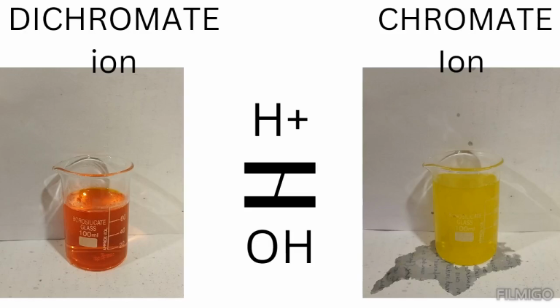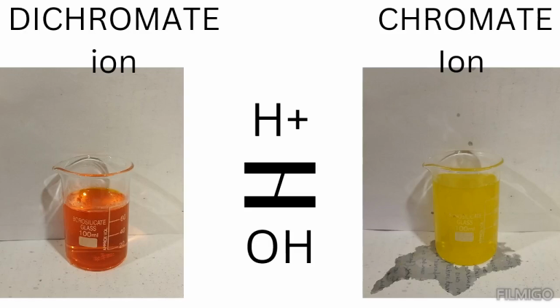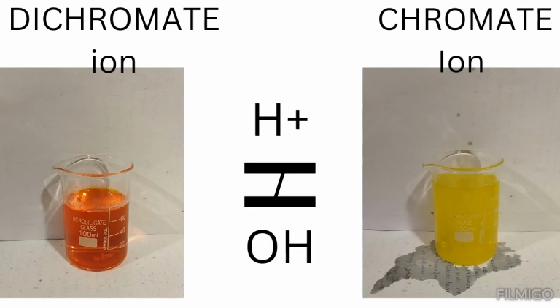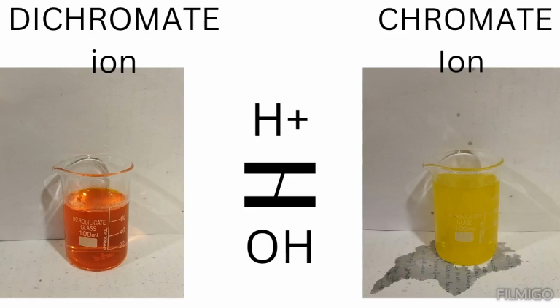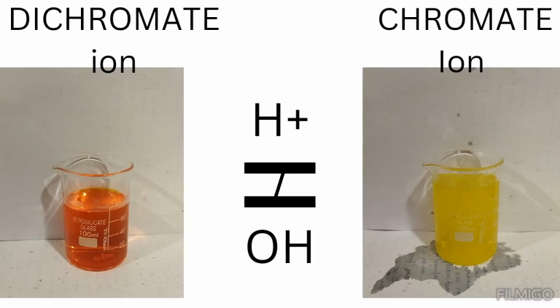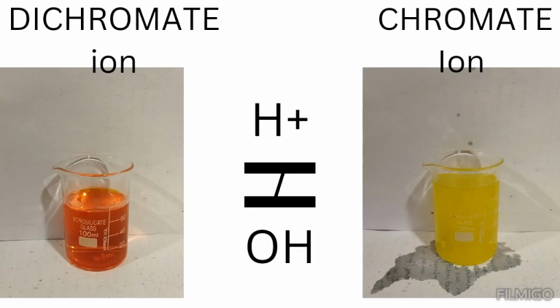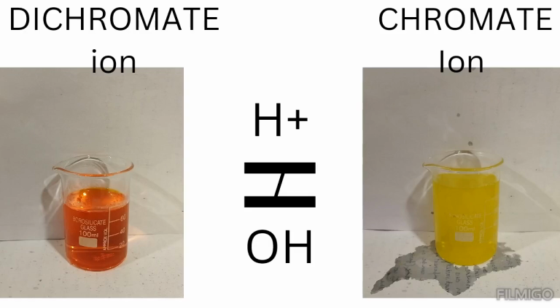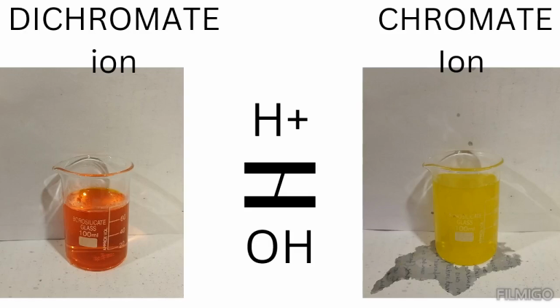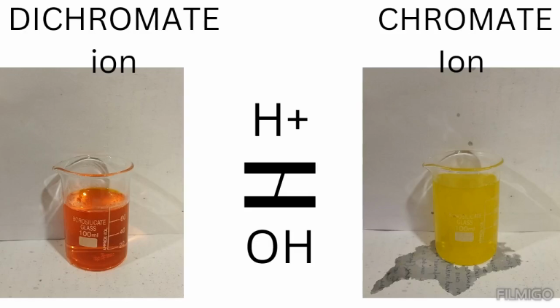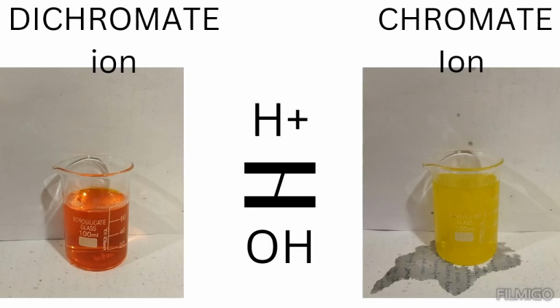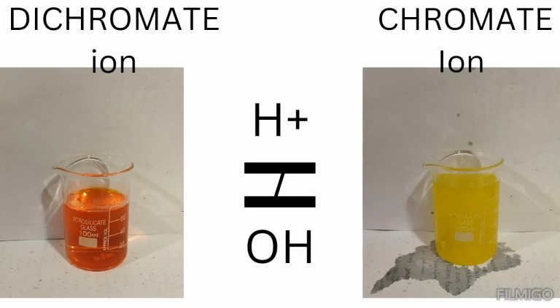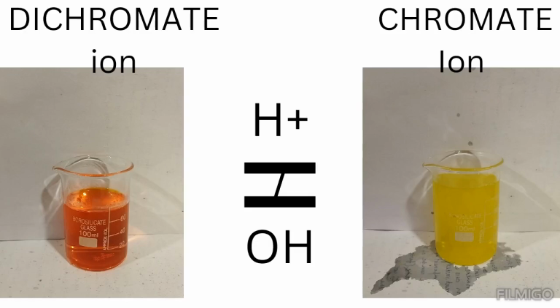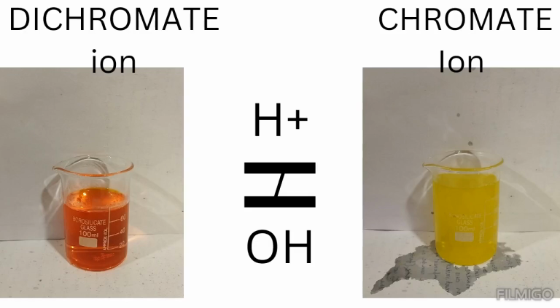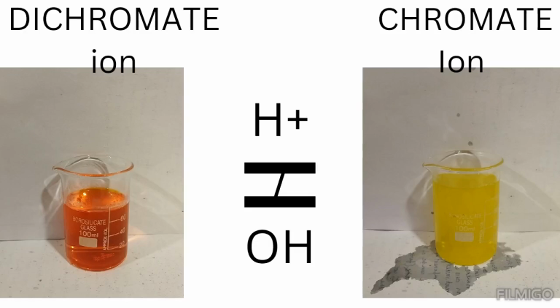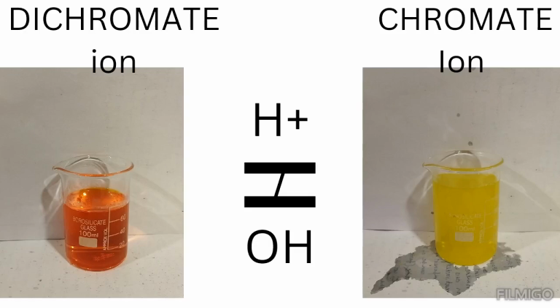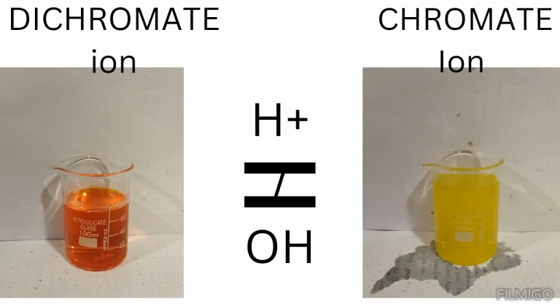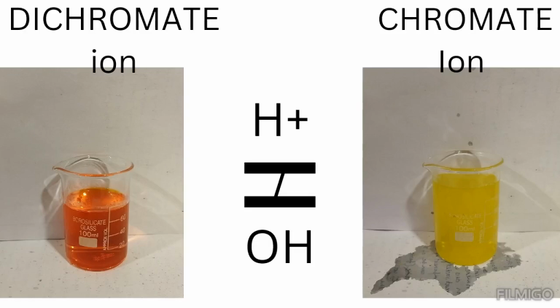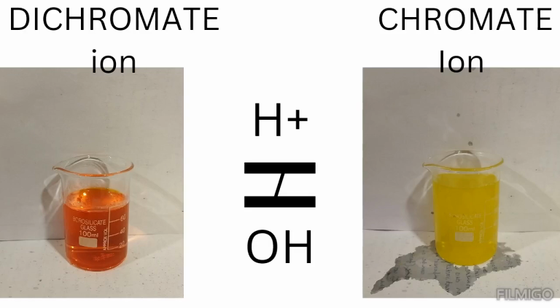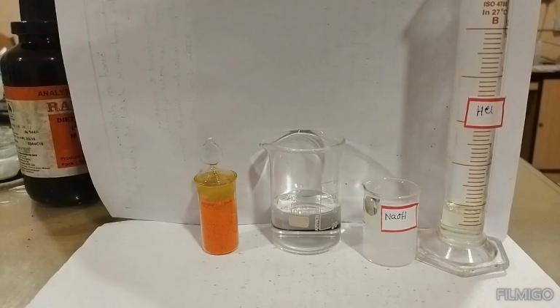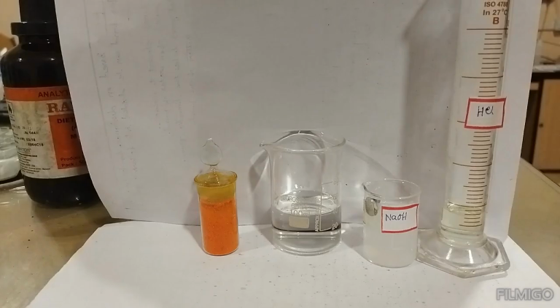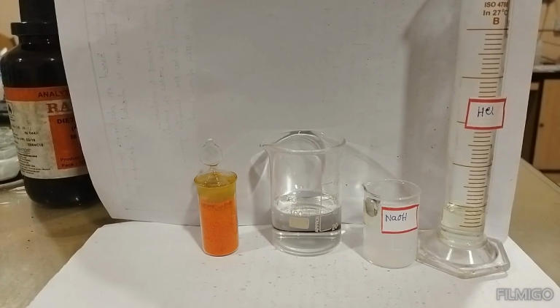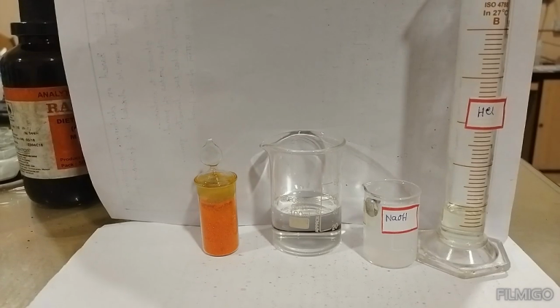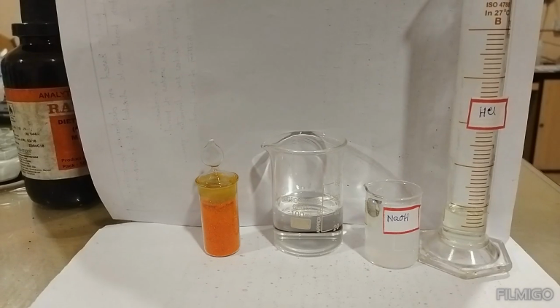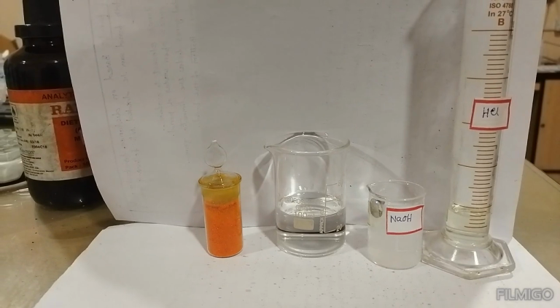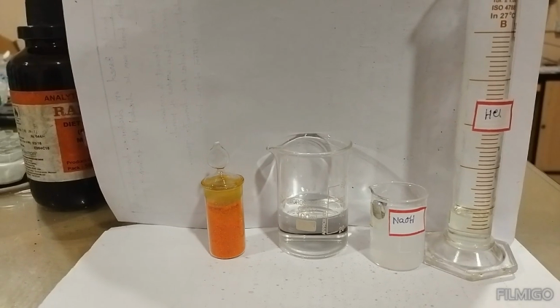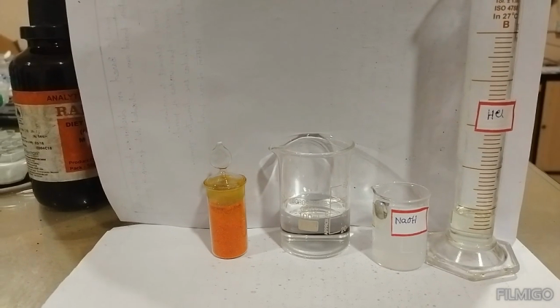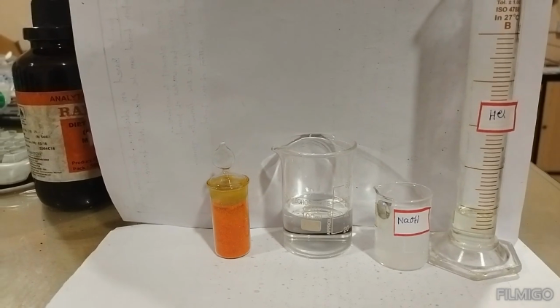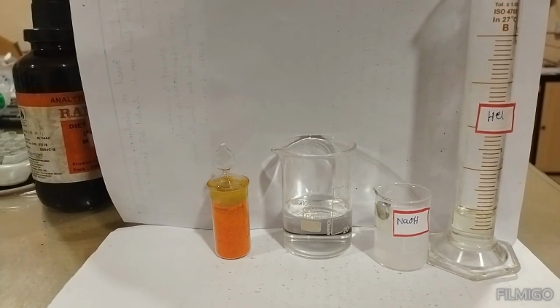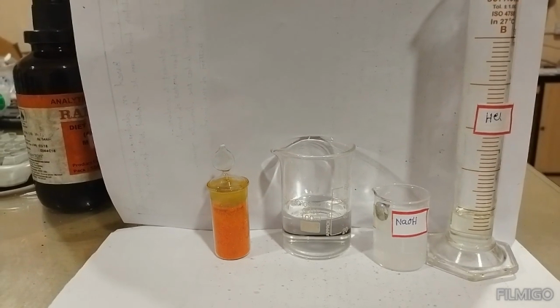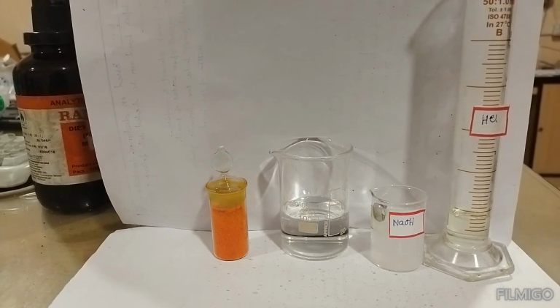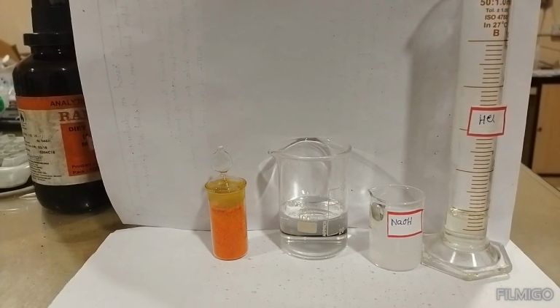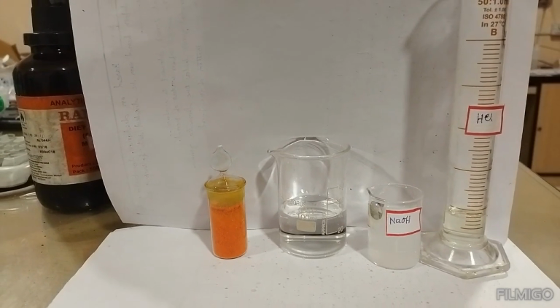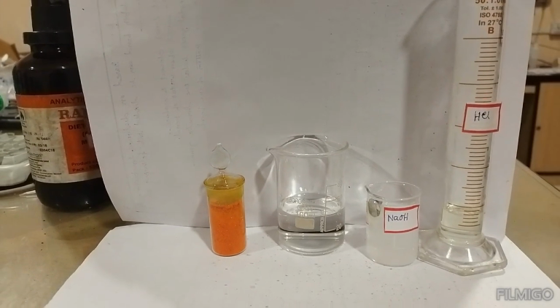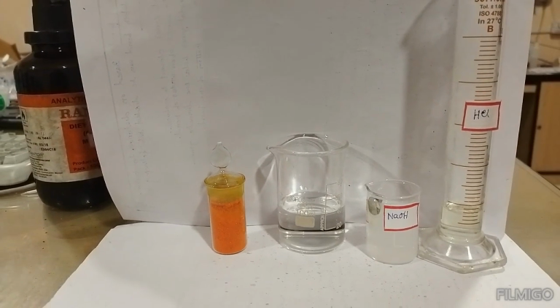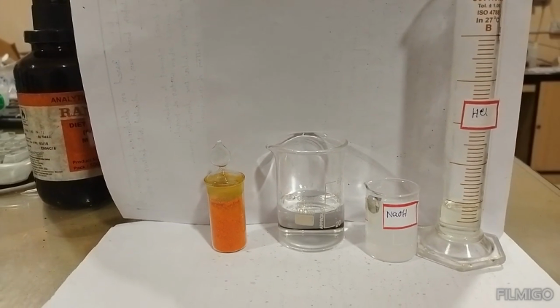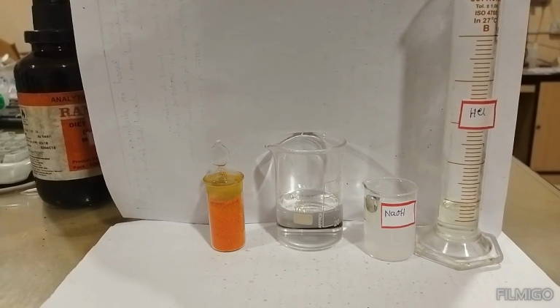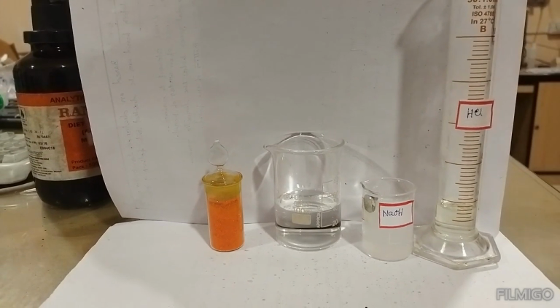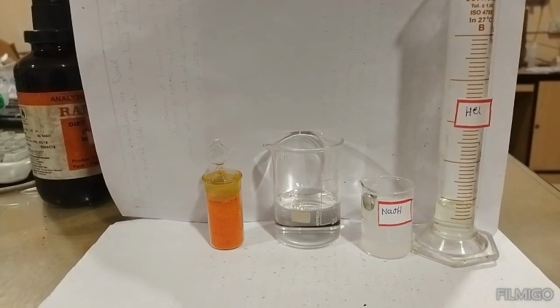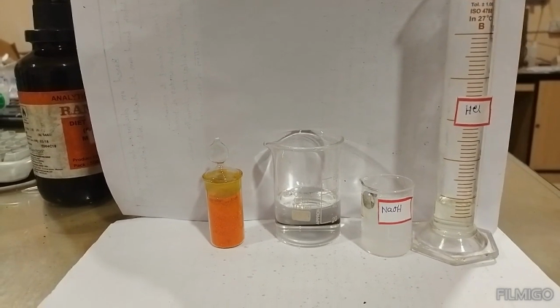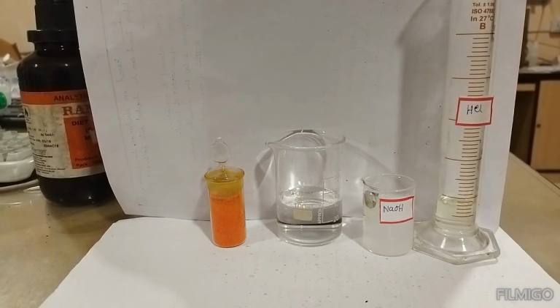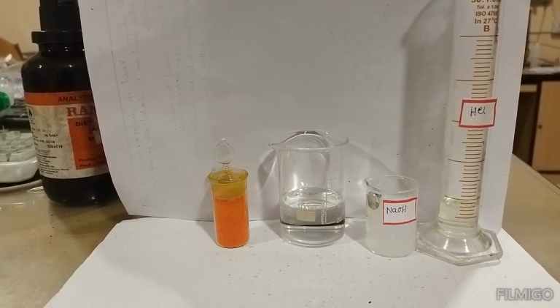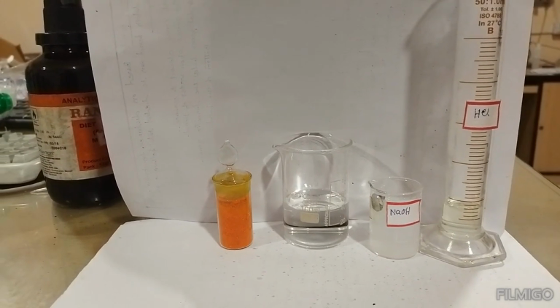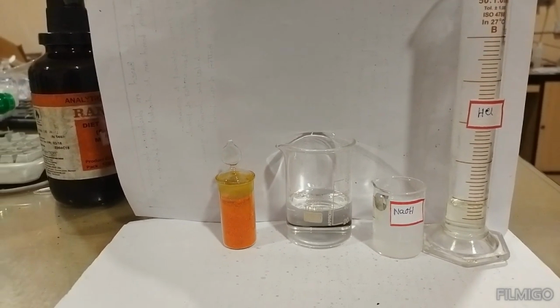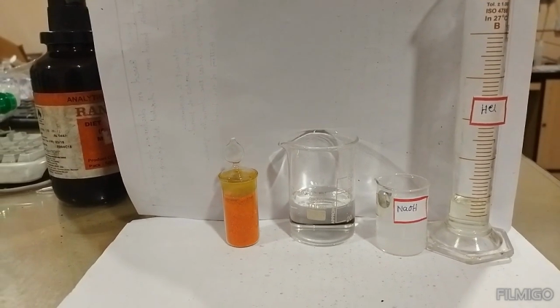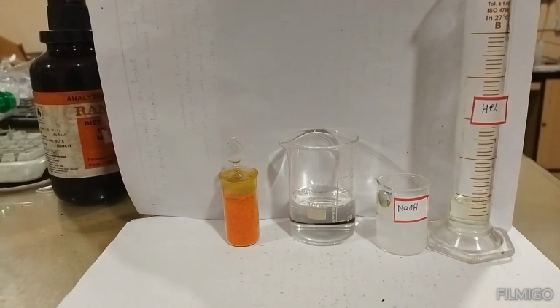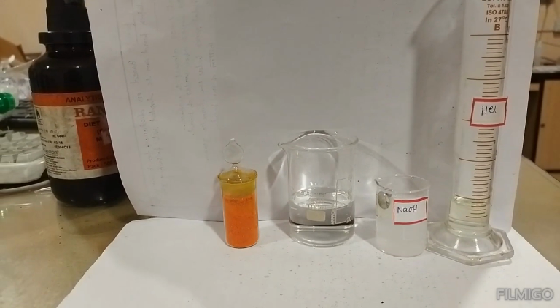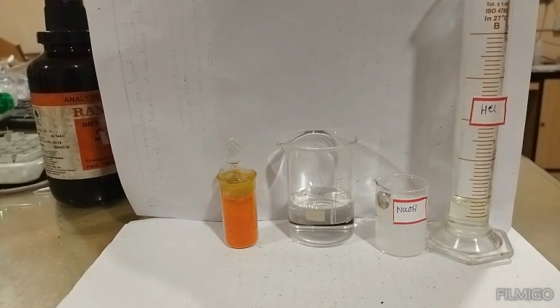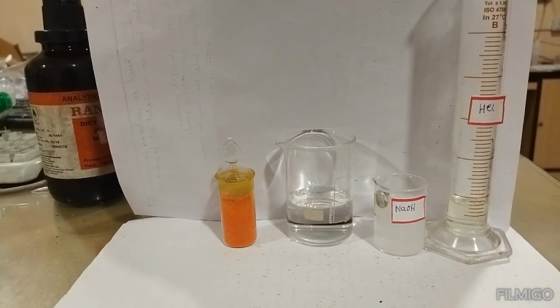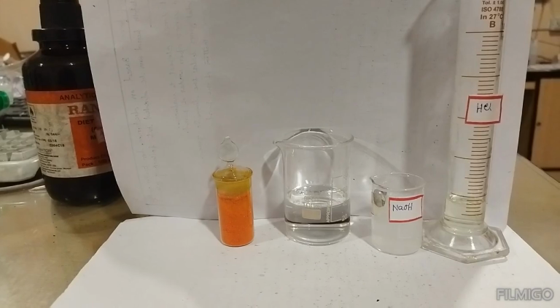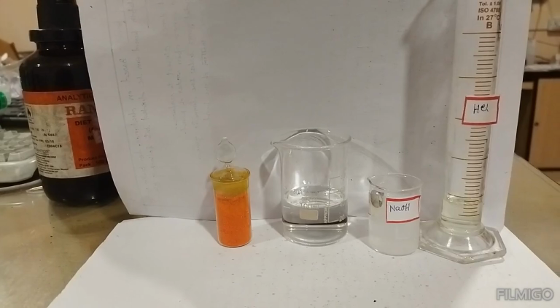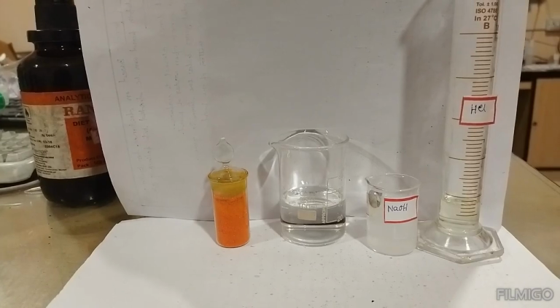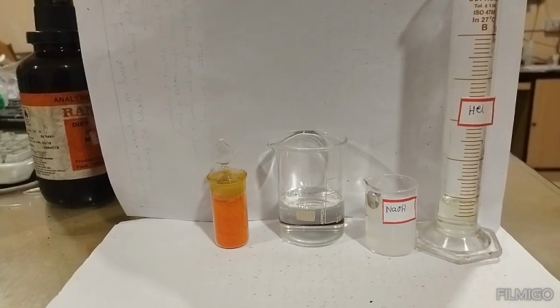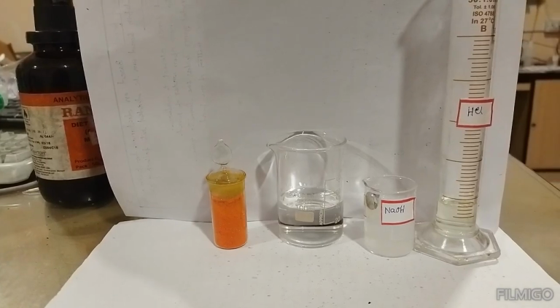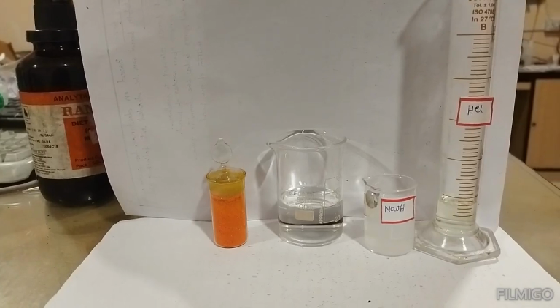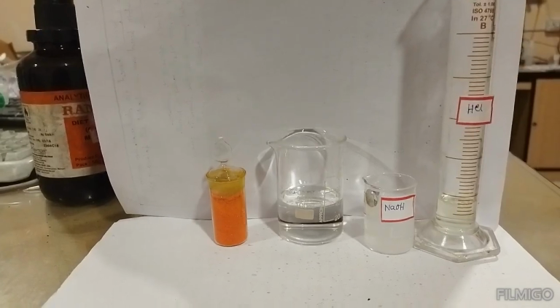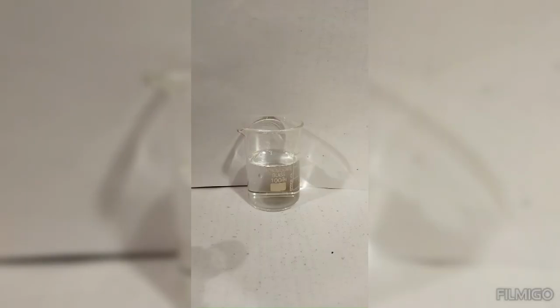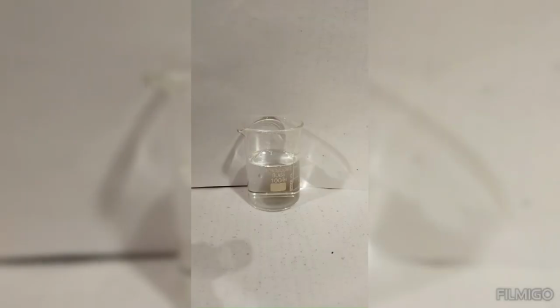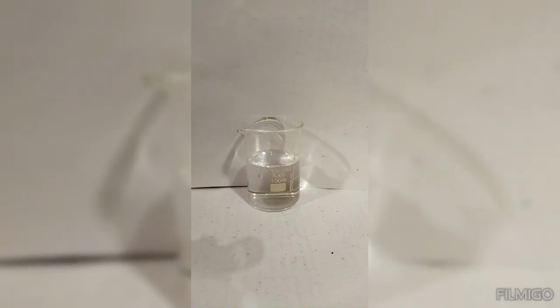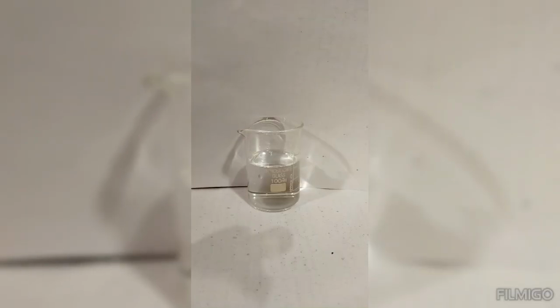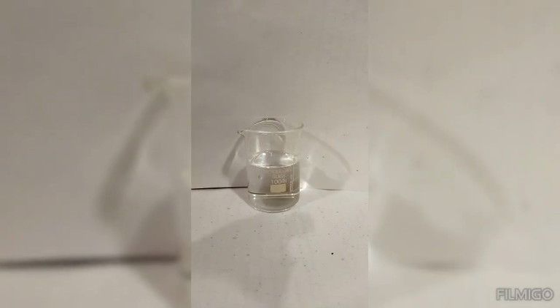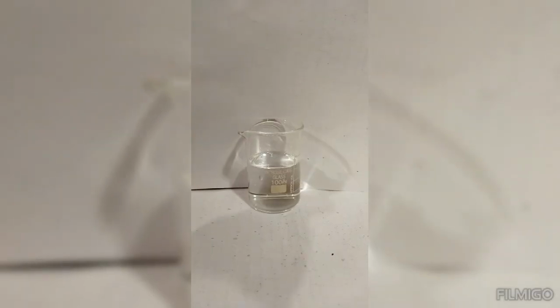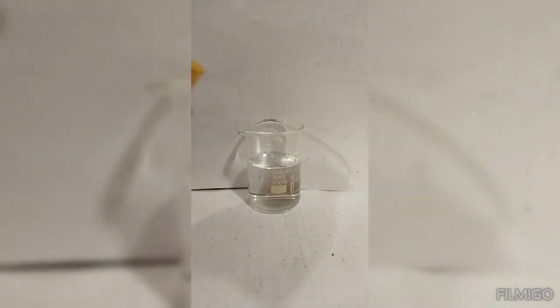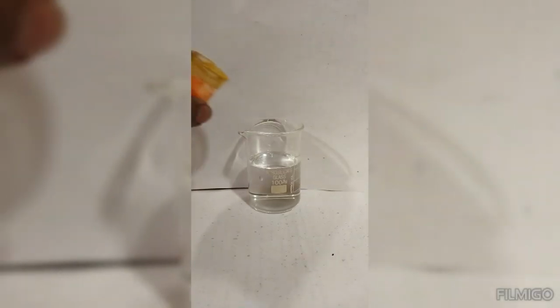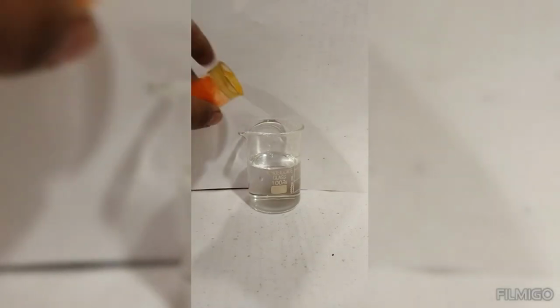For this experiment, we require dichromate, water, NaOH, and NaCl.